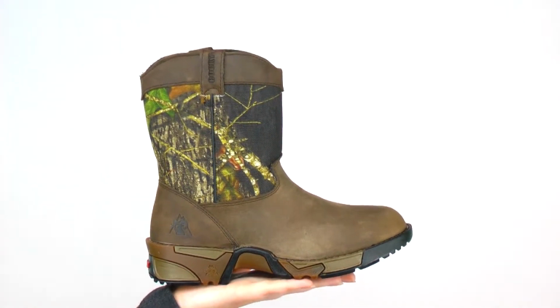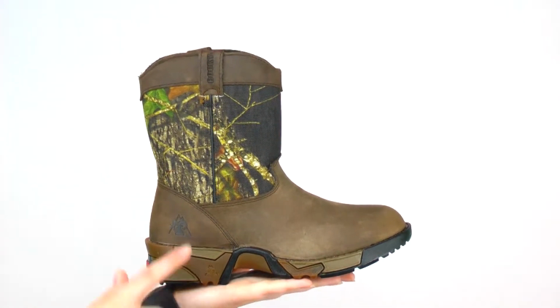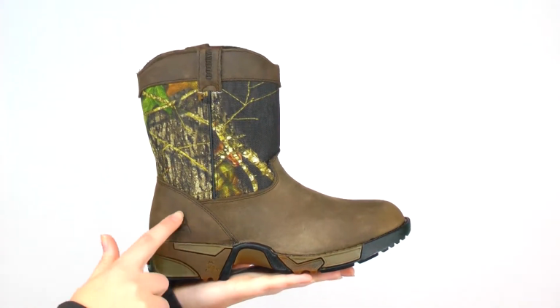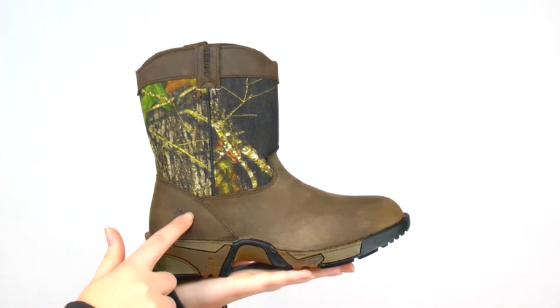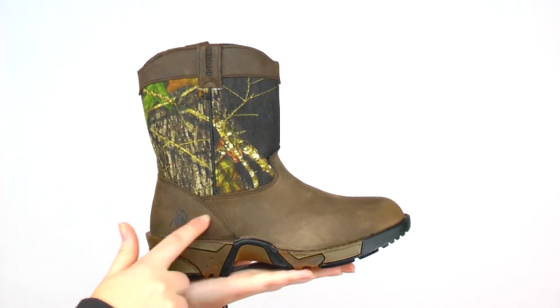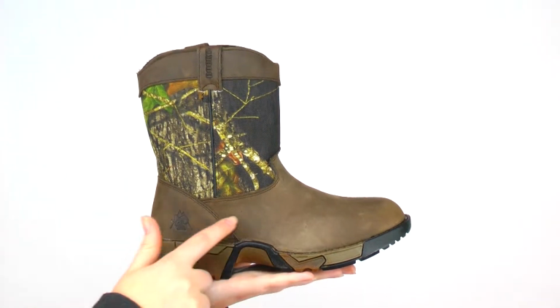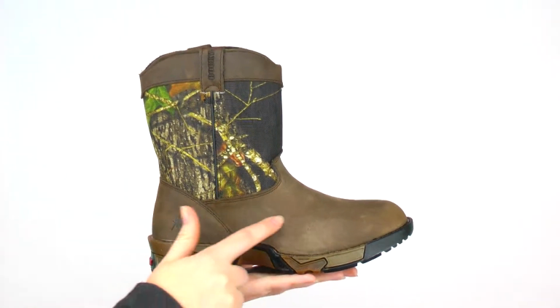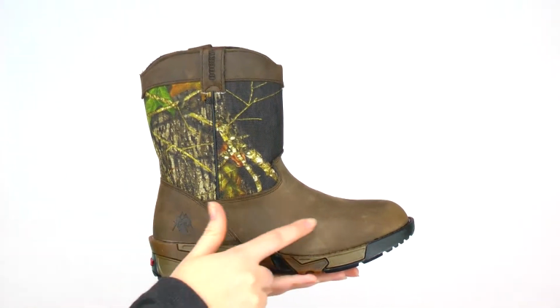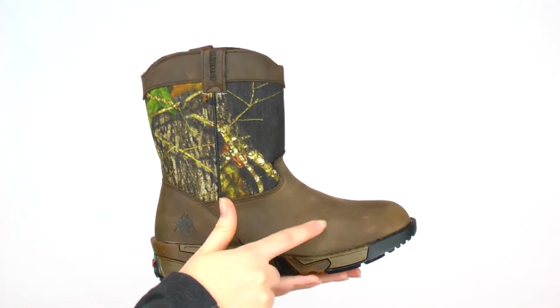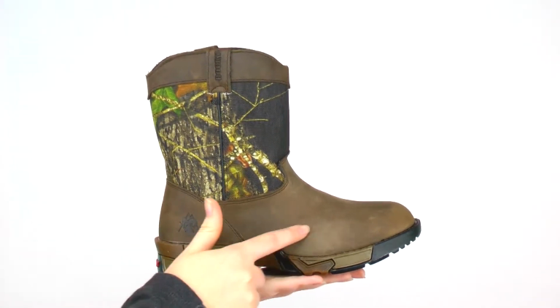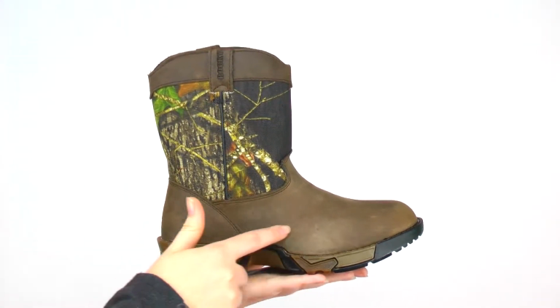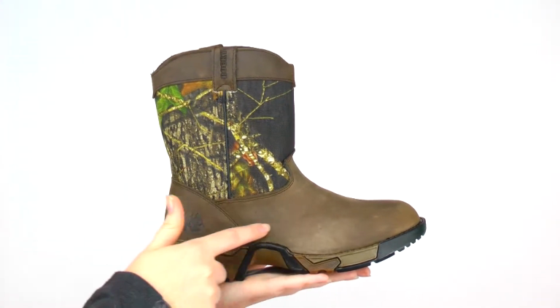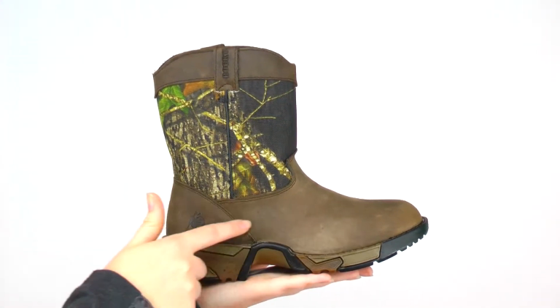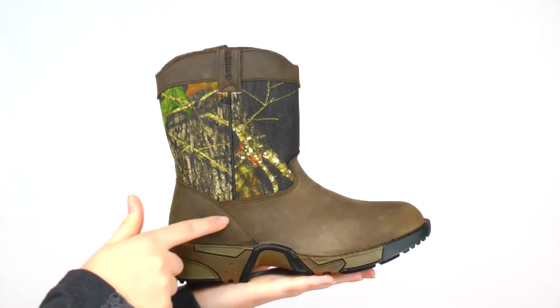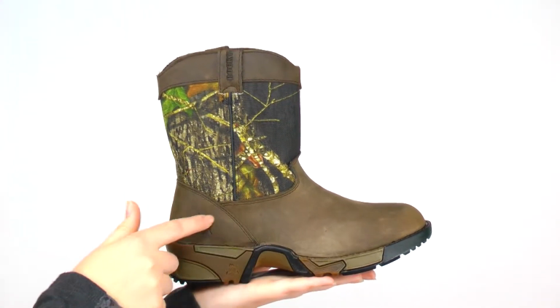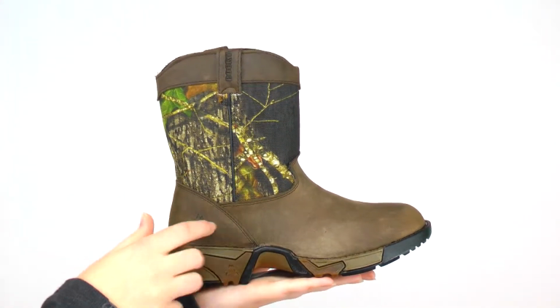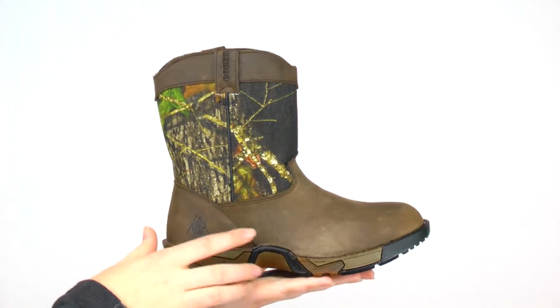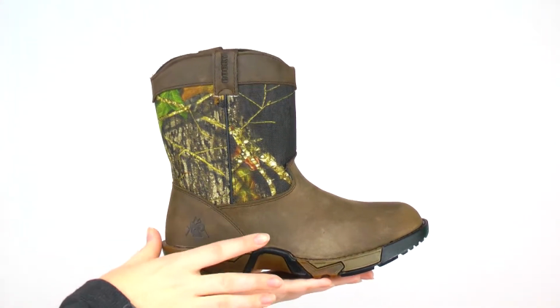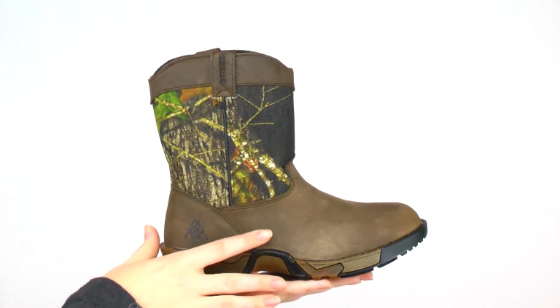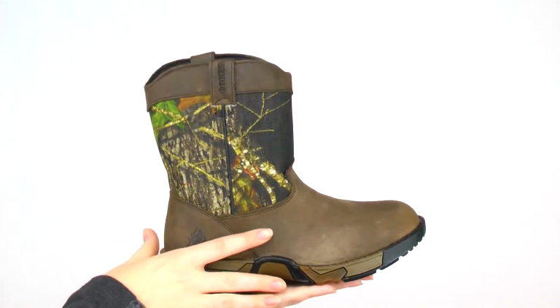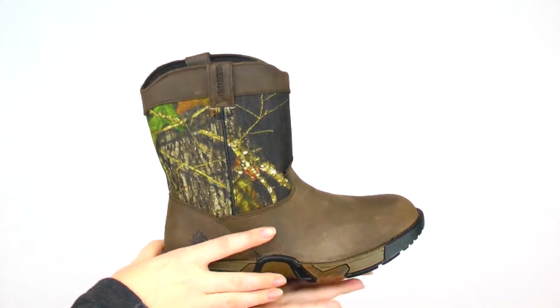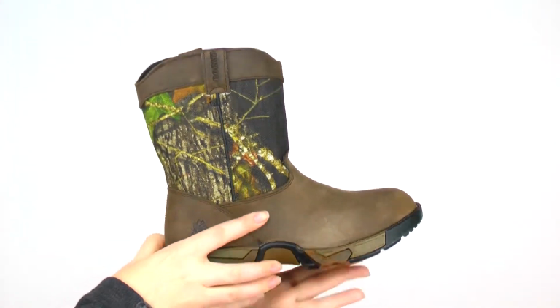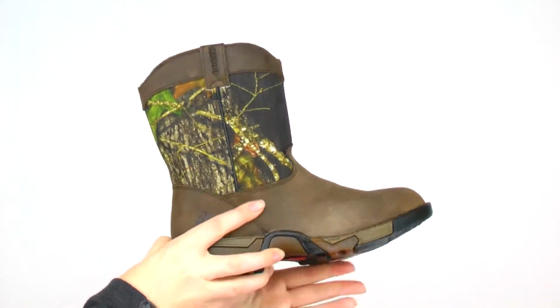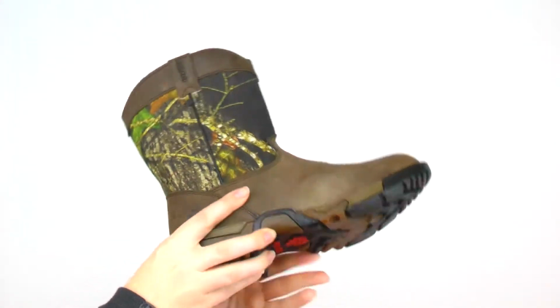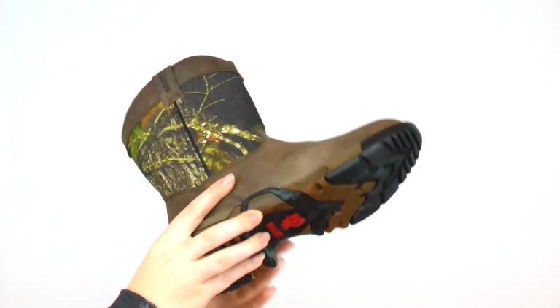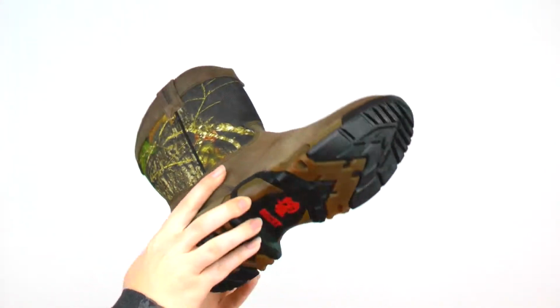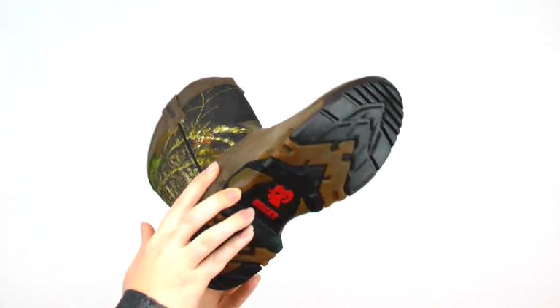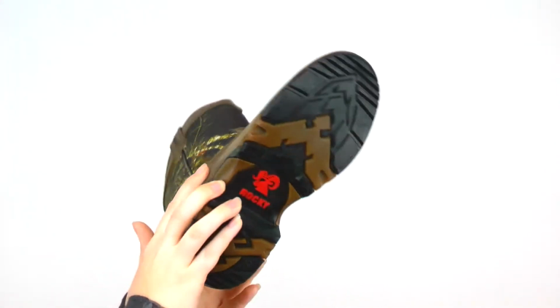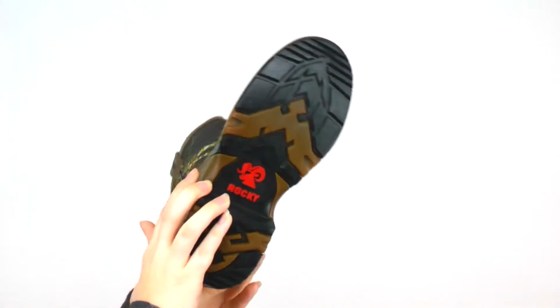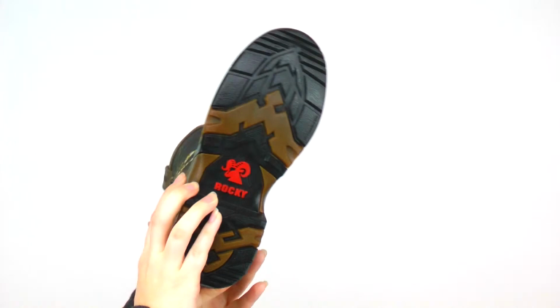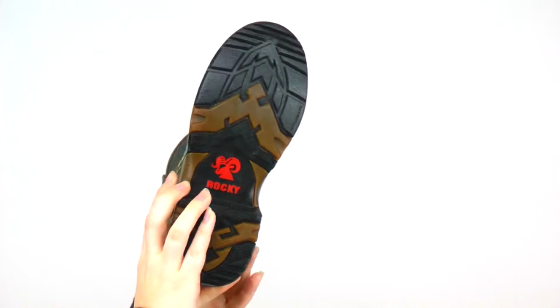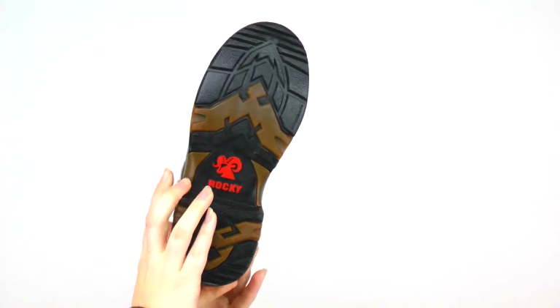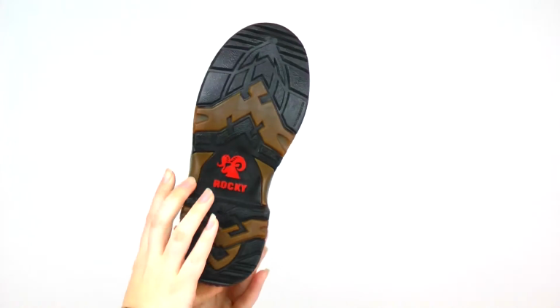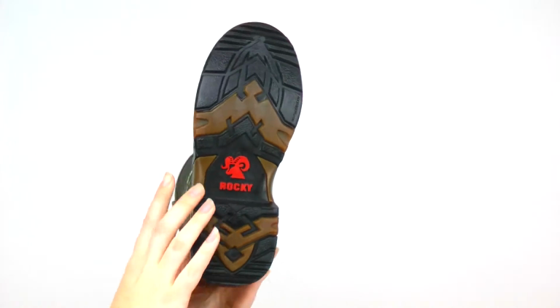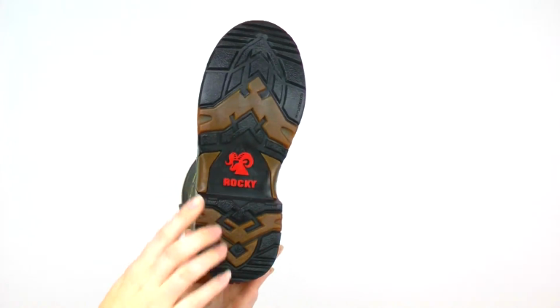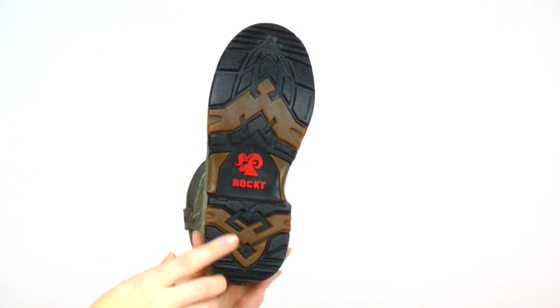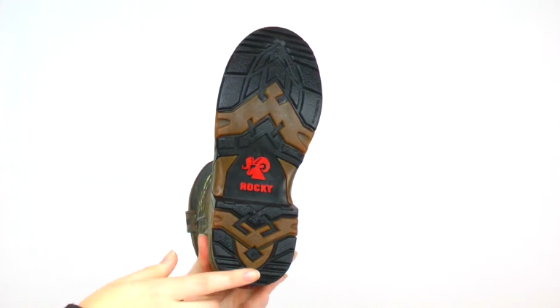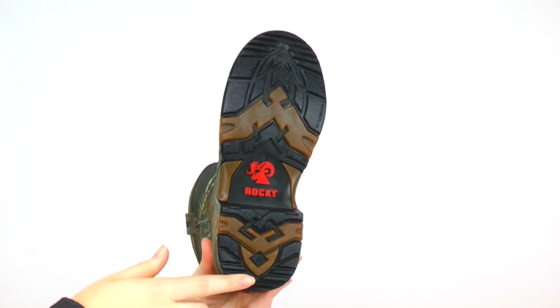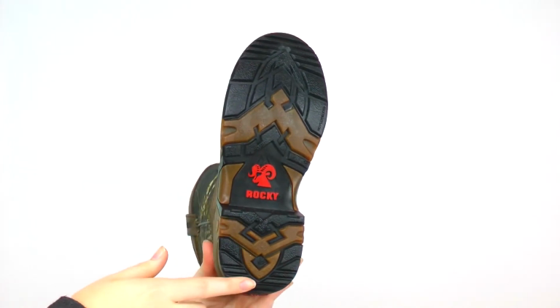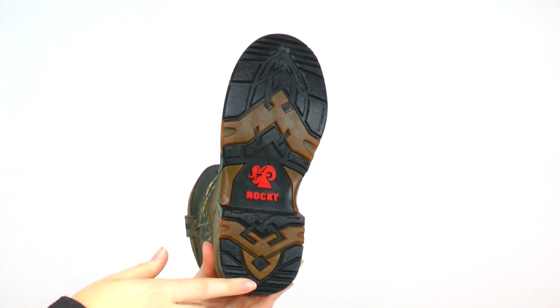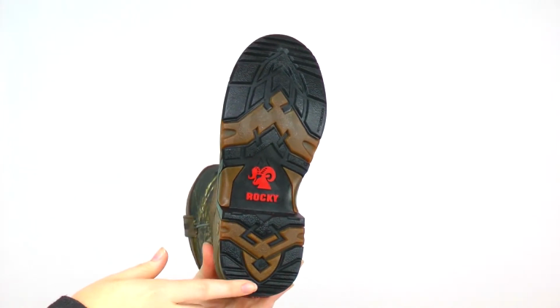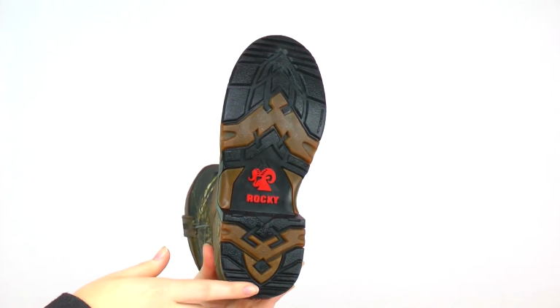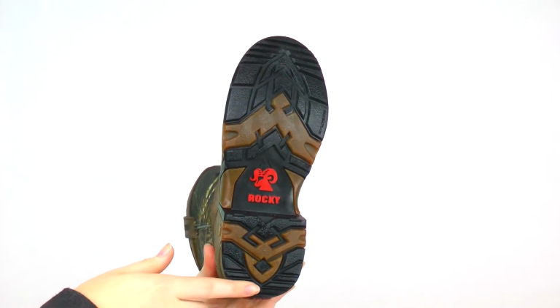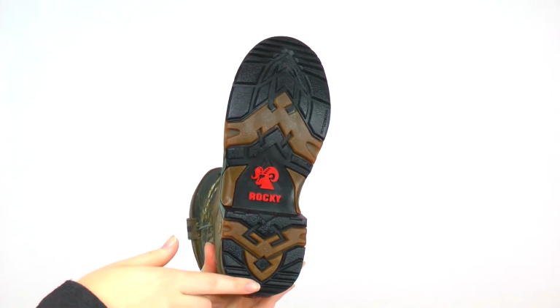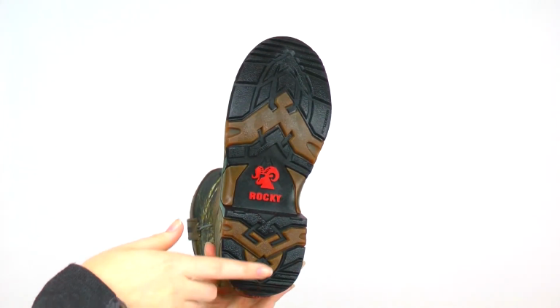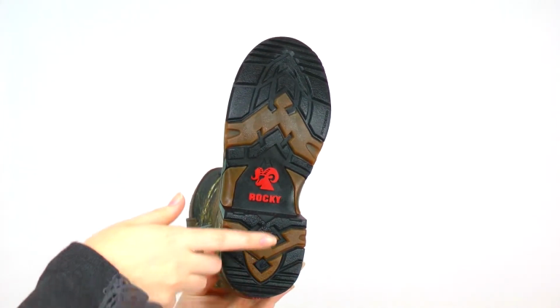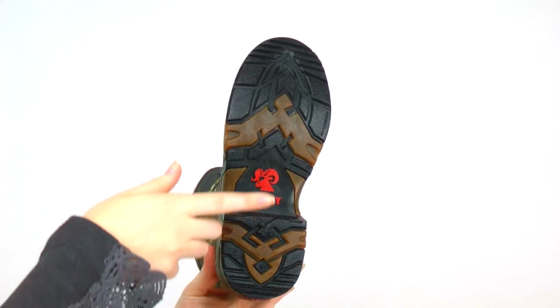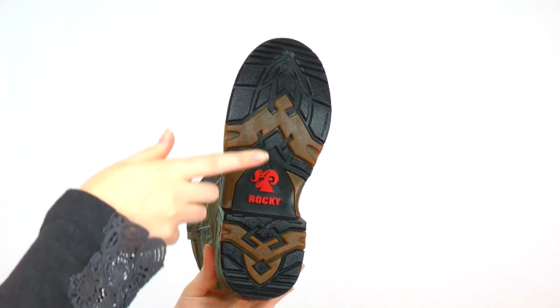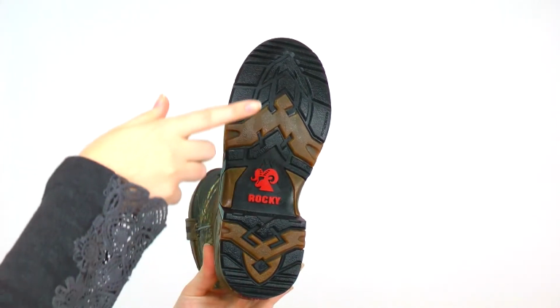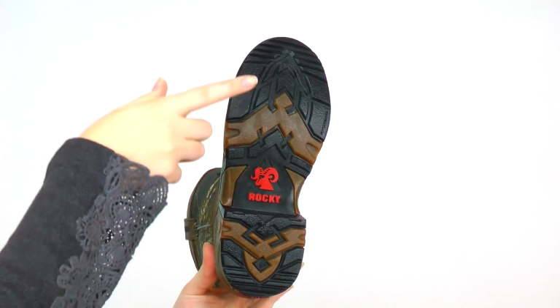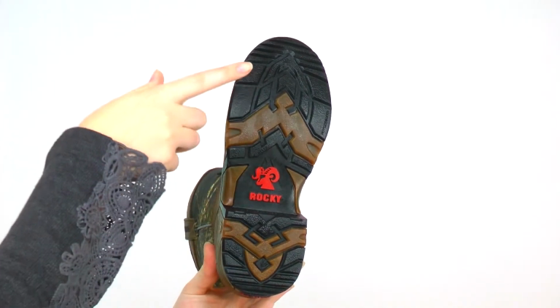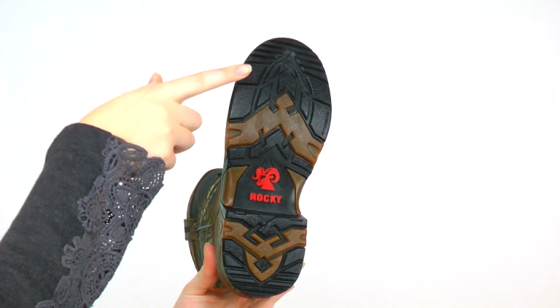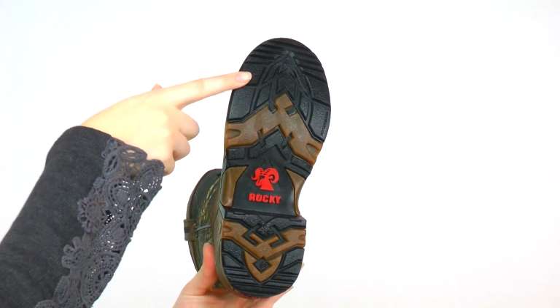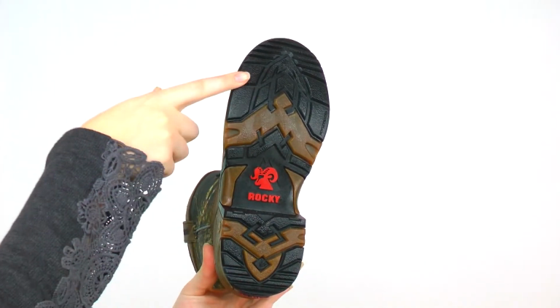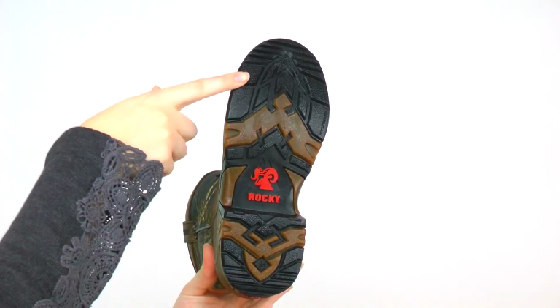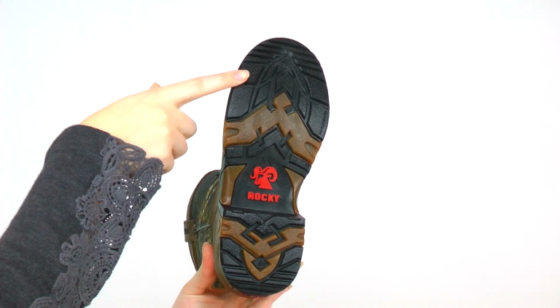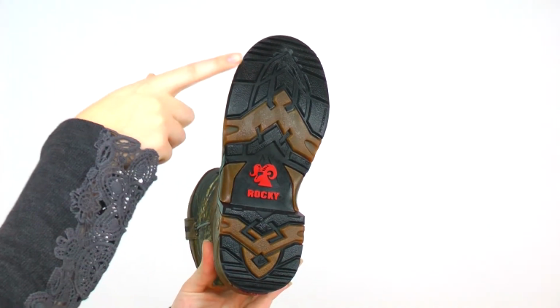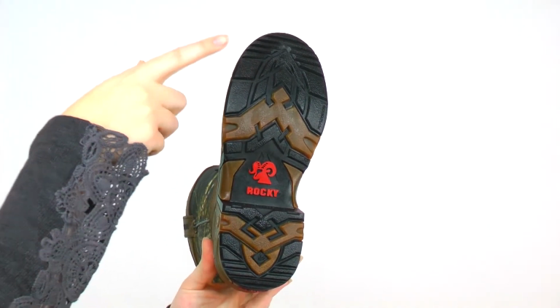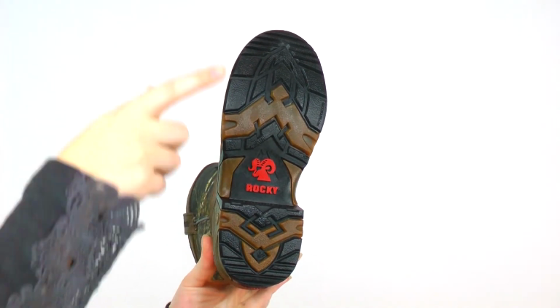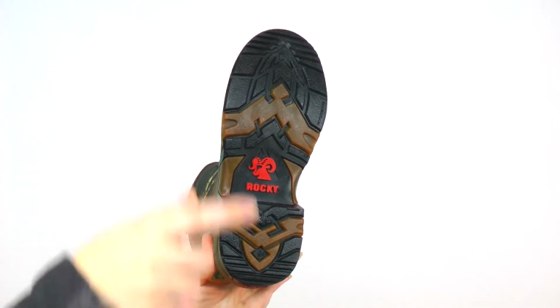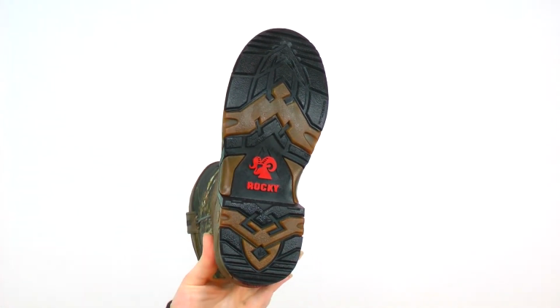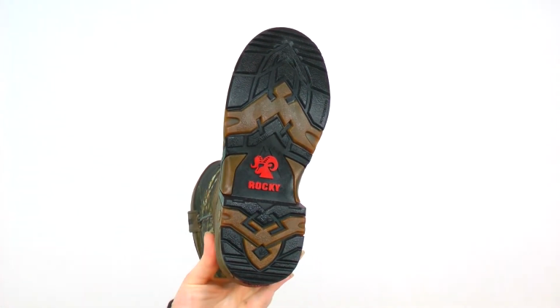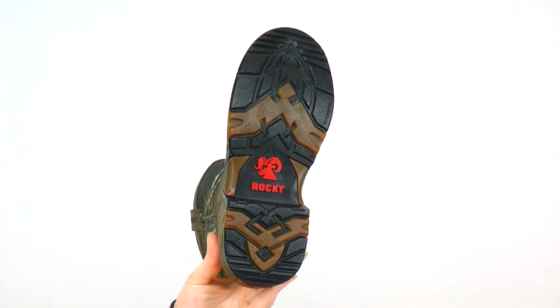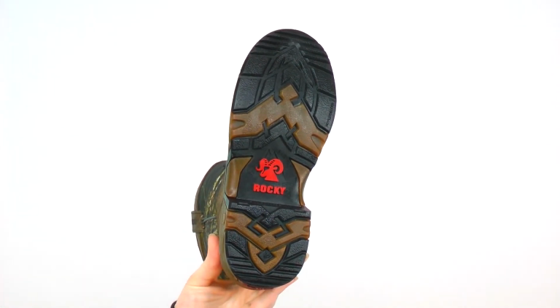The foot is made of crazy horse leather, and the Aztec outsole is designed to absorb impact and create traction on loose ground.